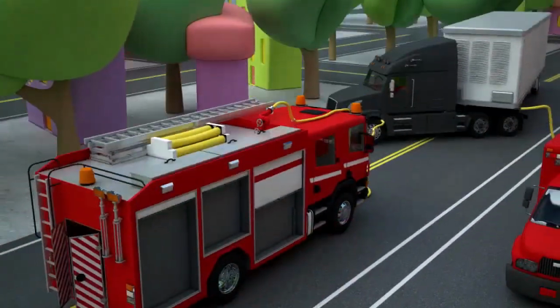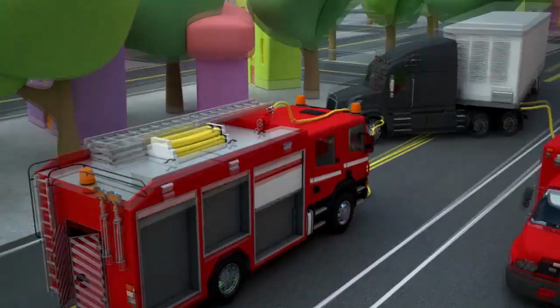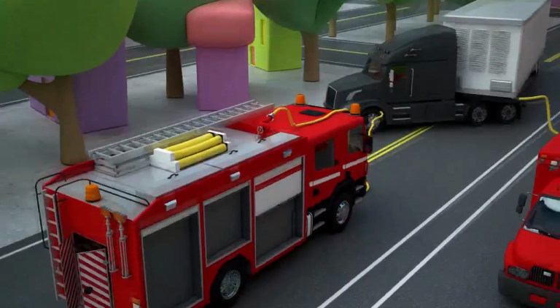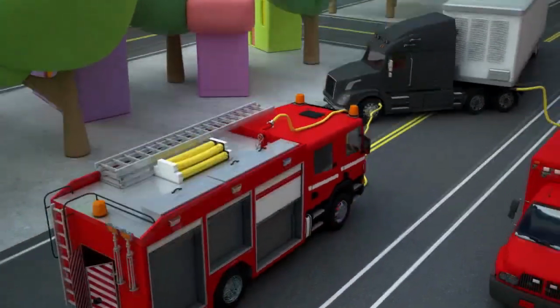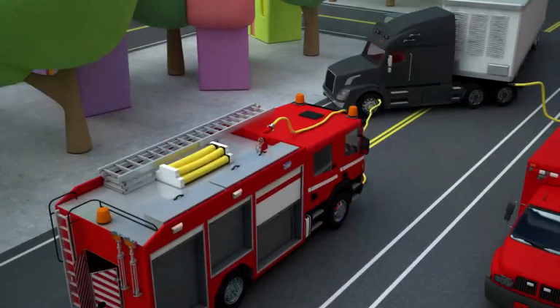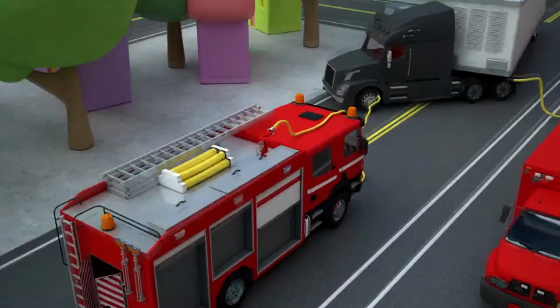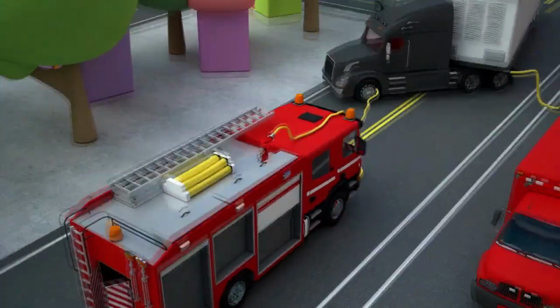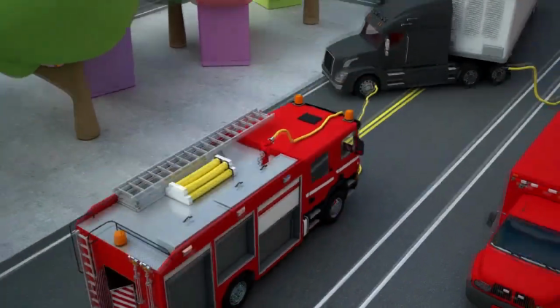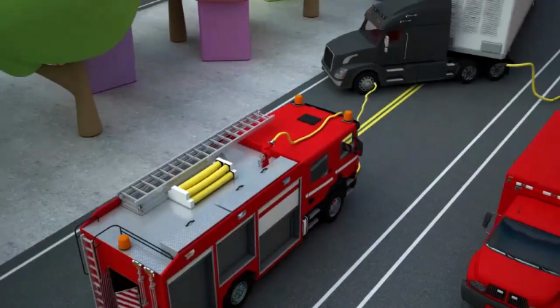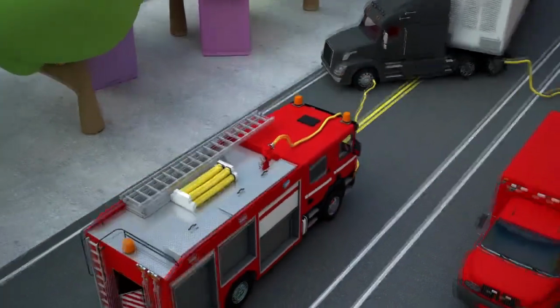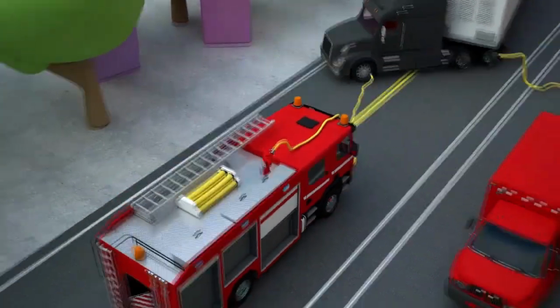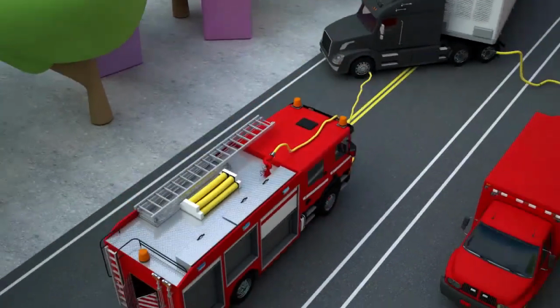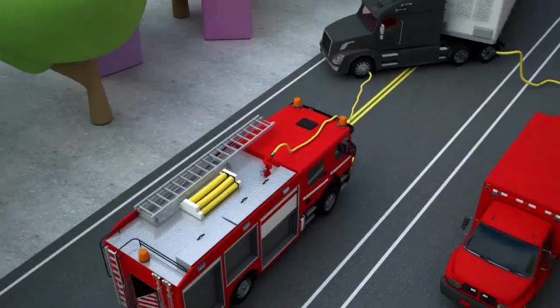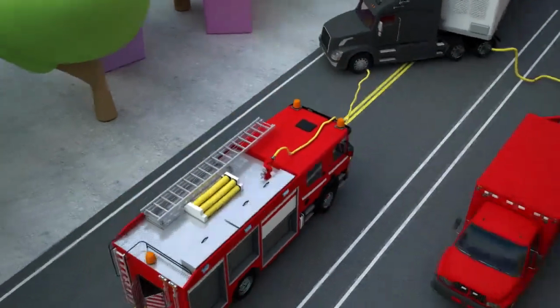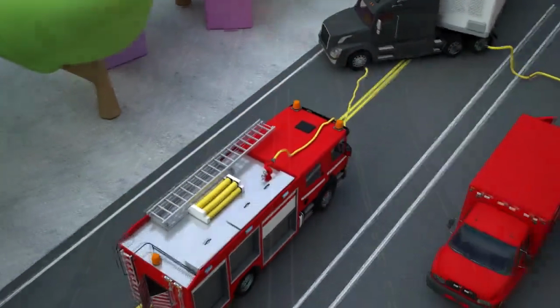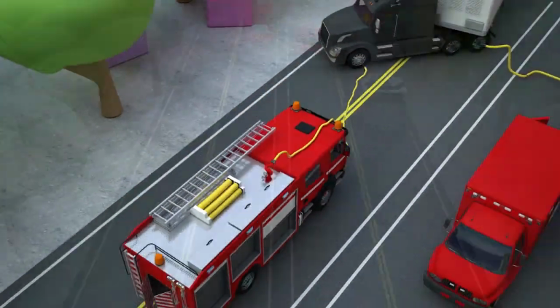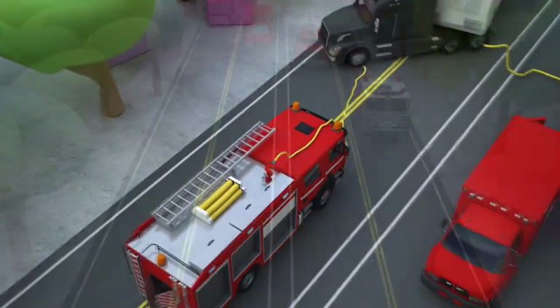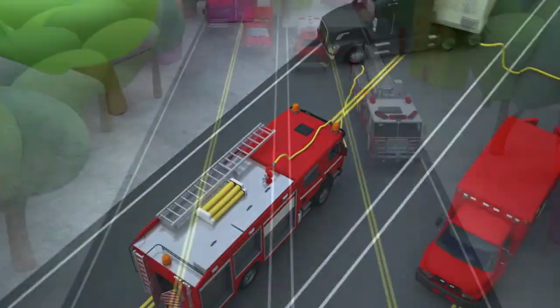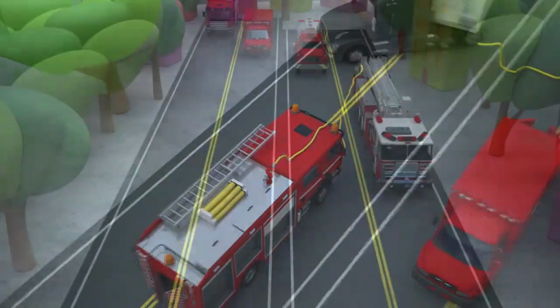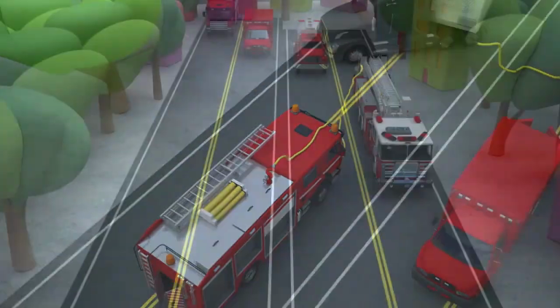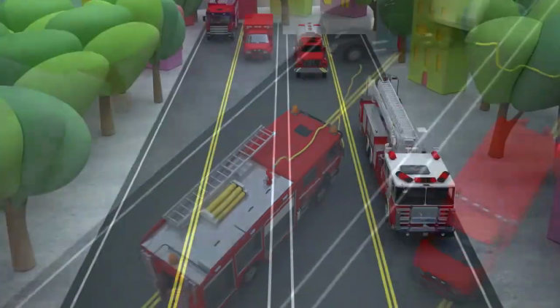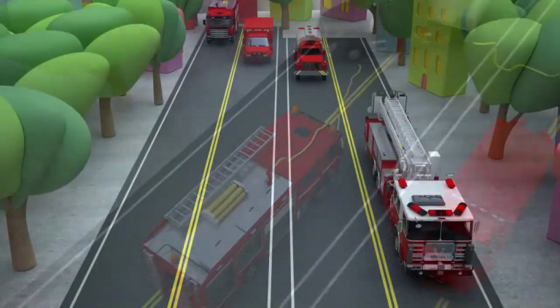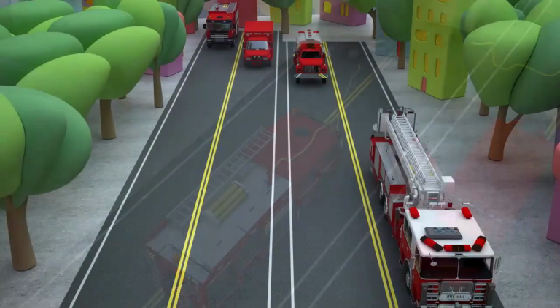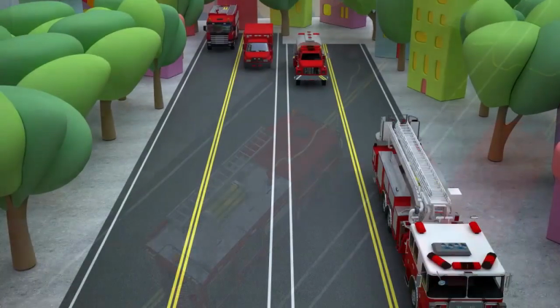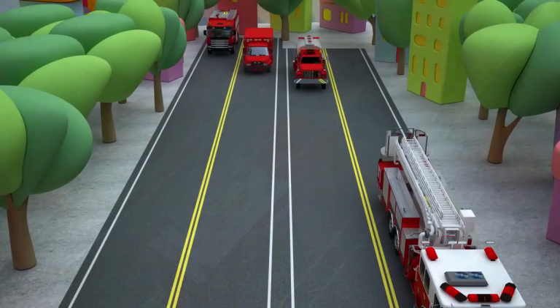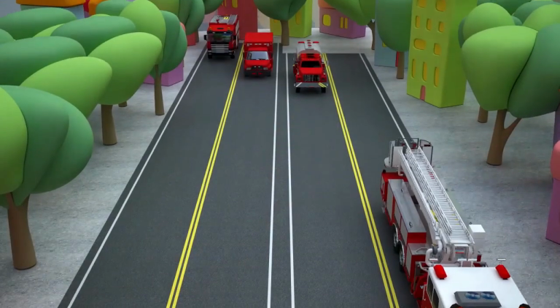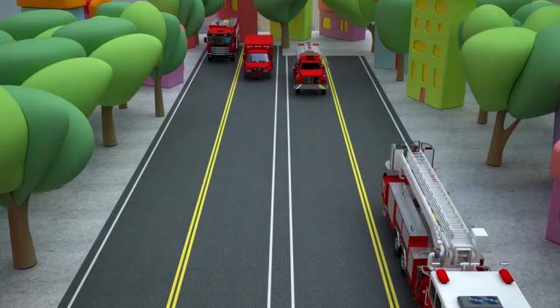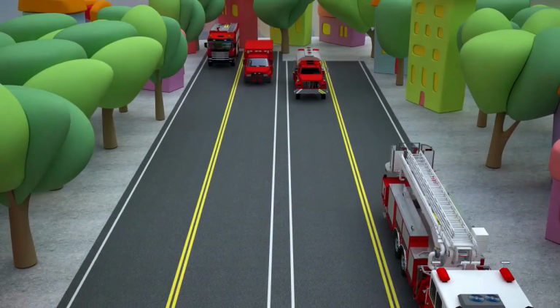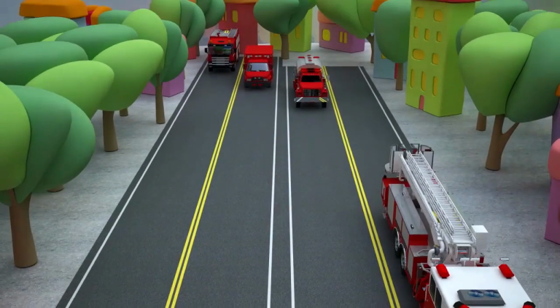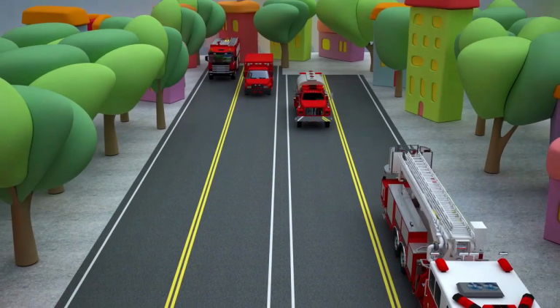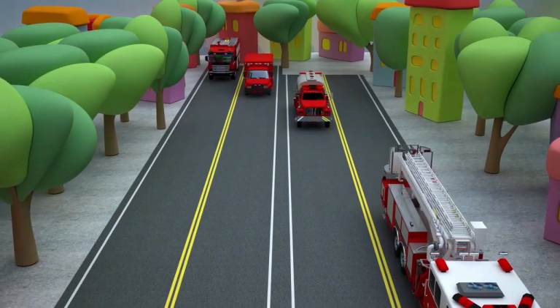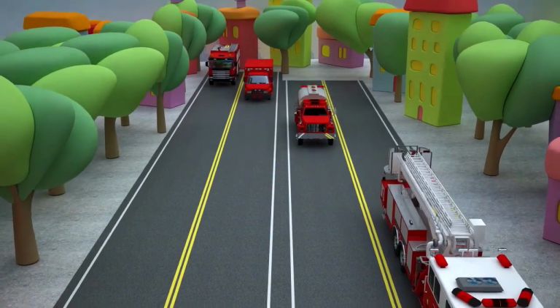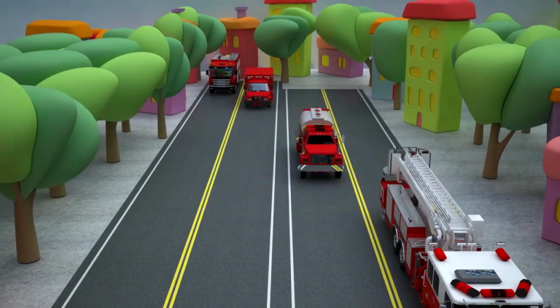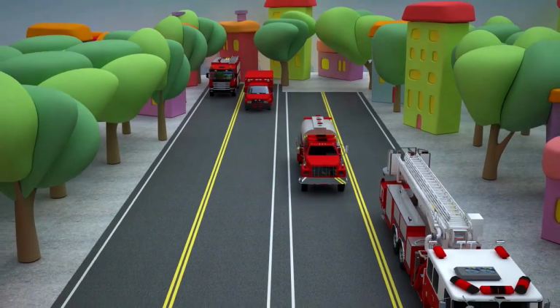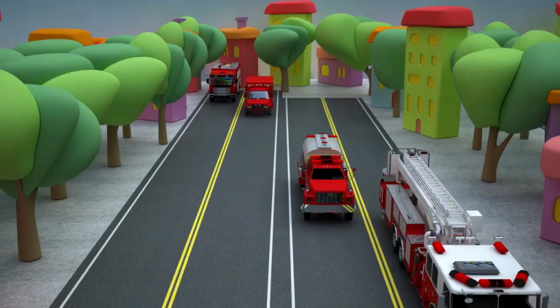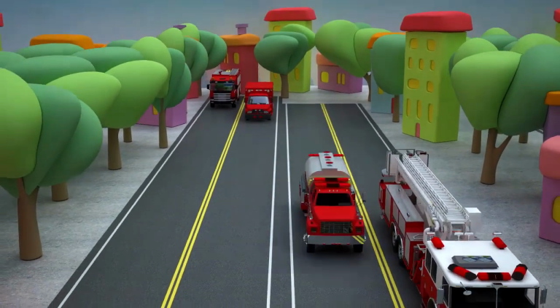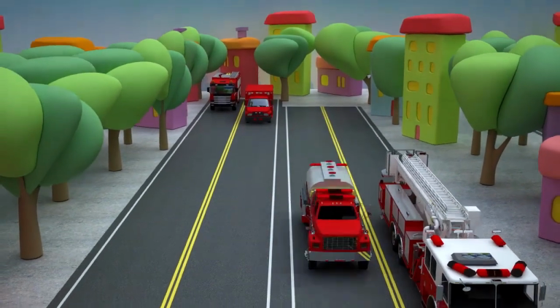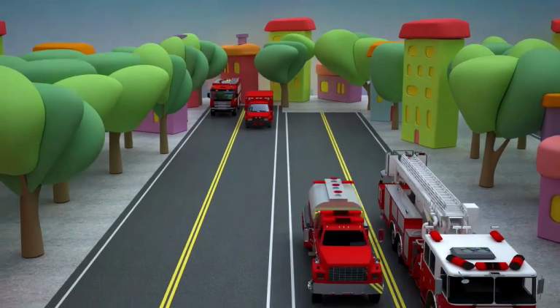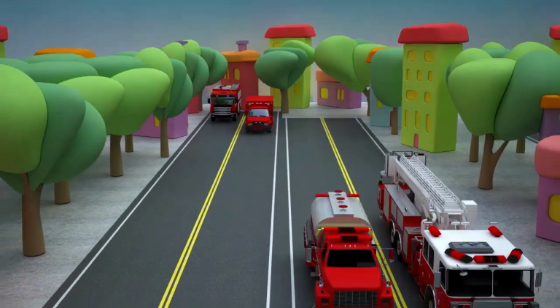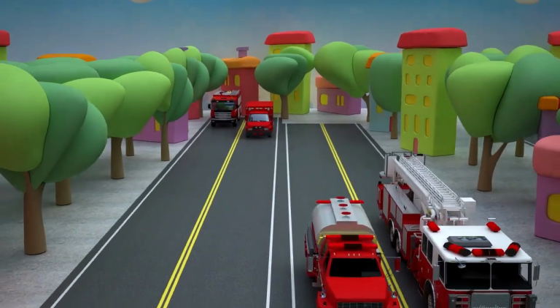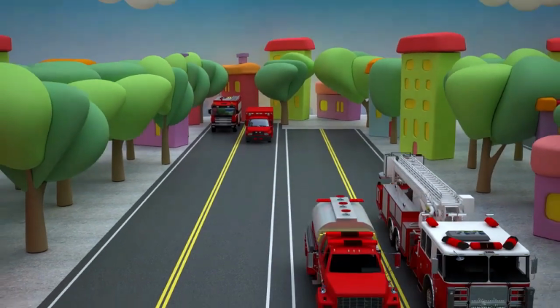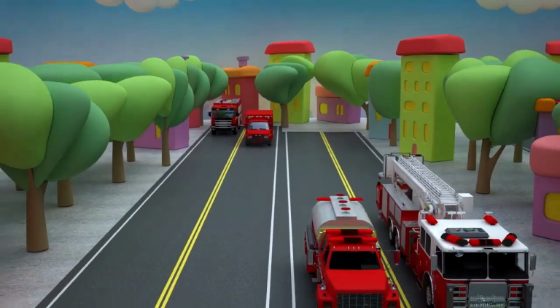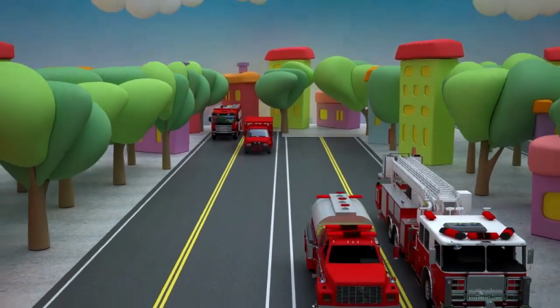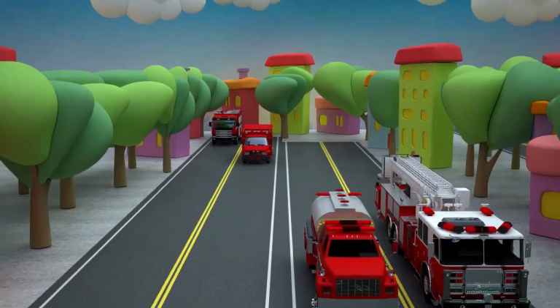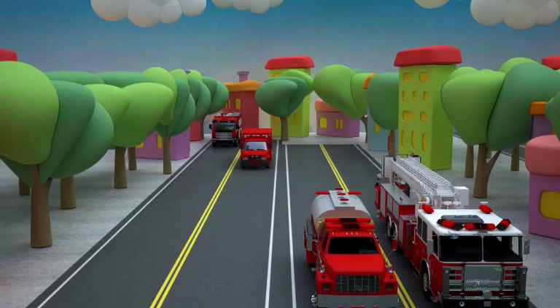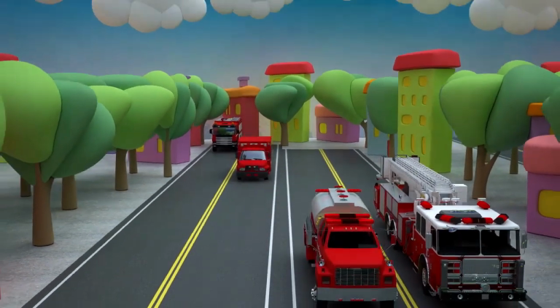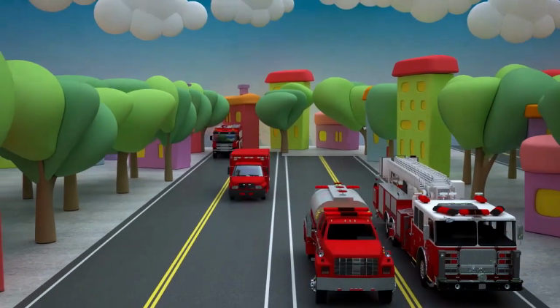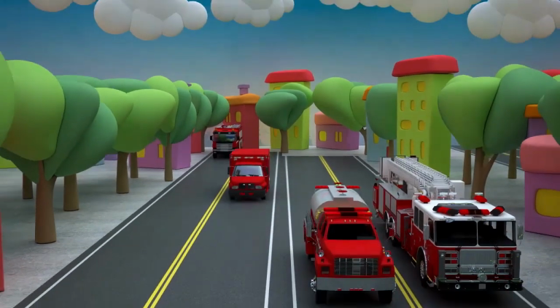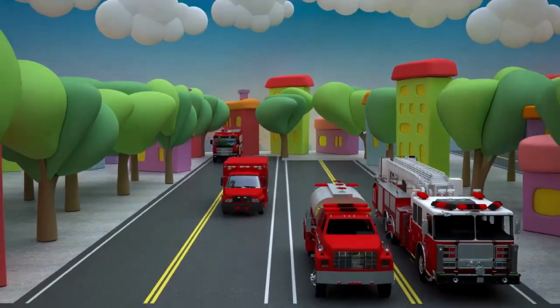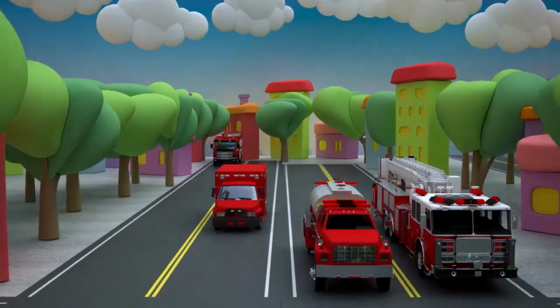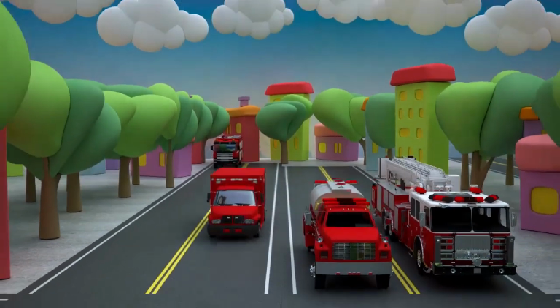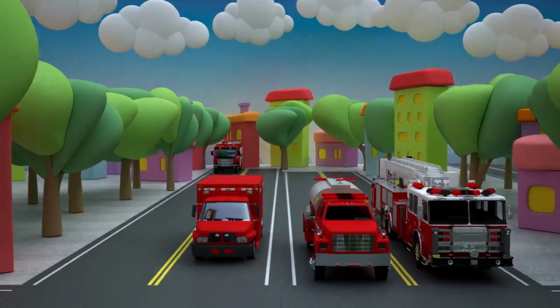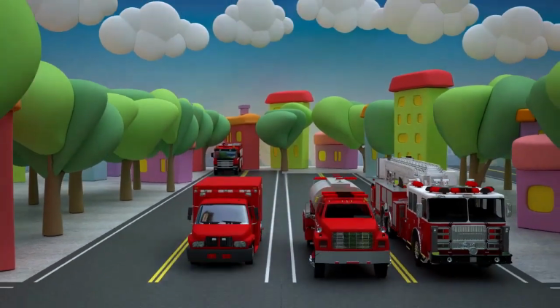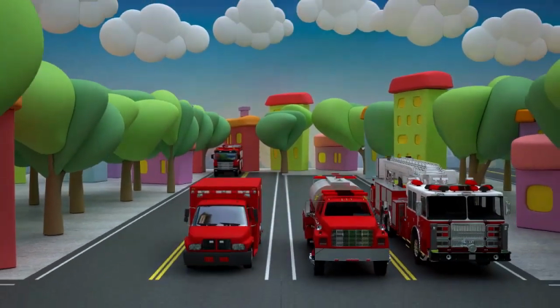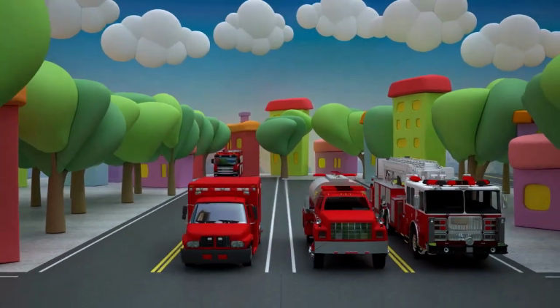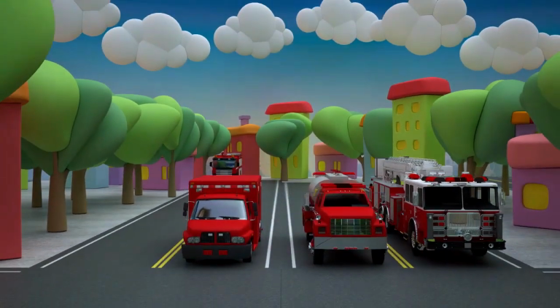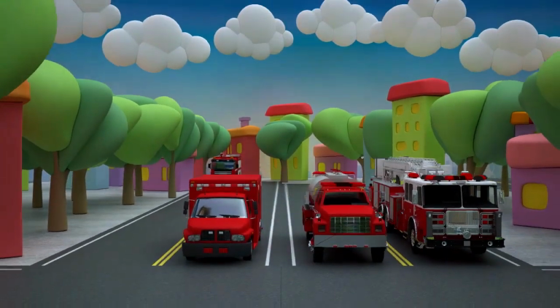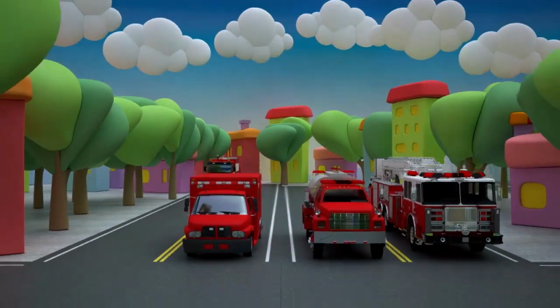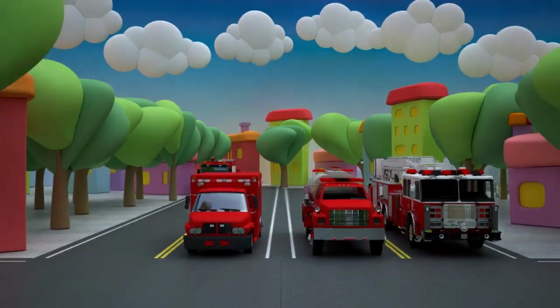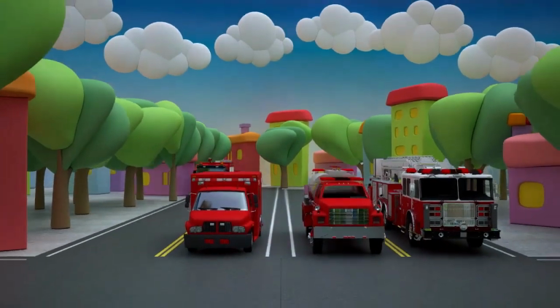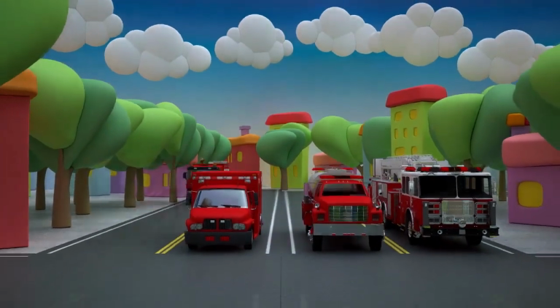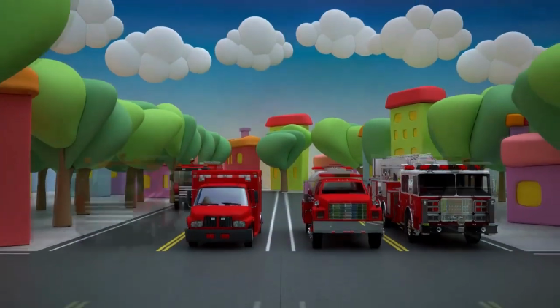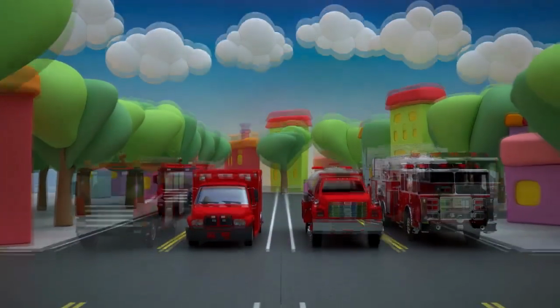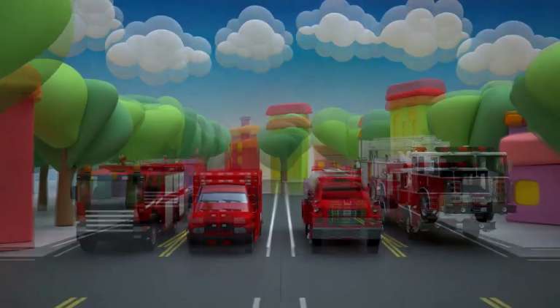Hooray! We made it! Look at how many fire trucks have arrived! Let's look at each of them!